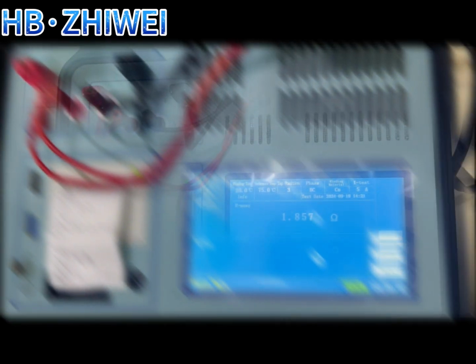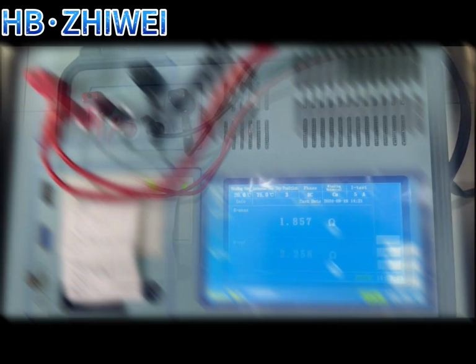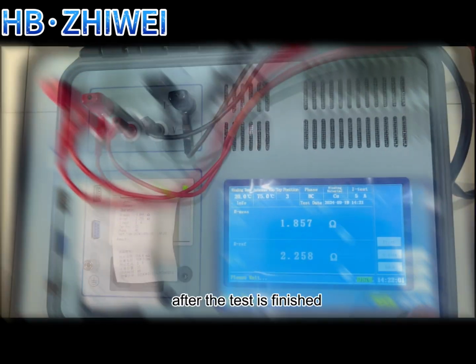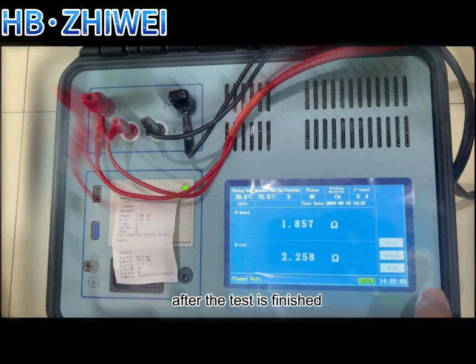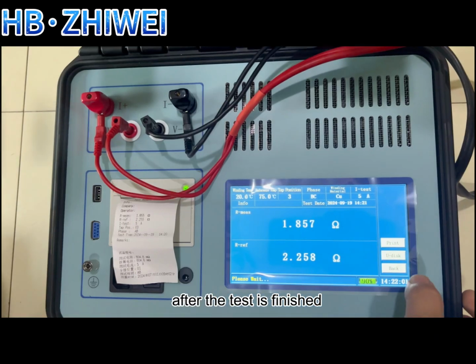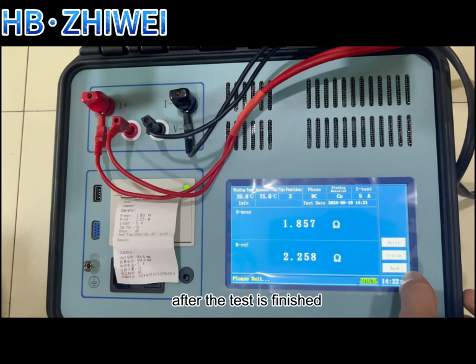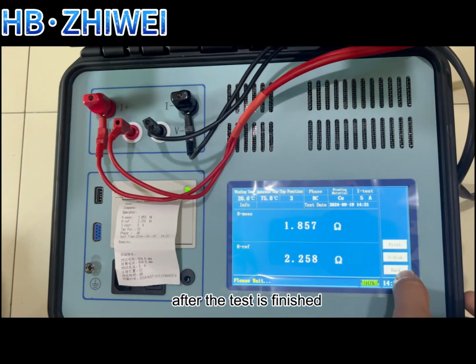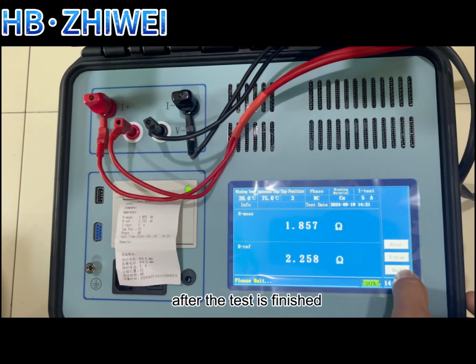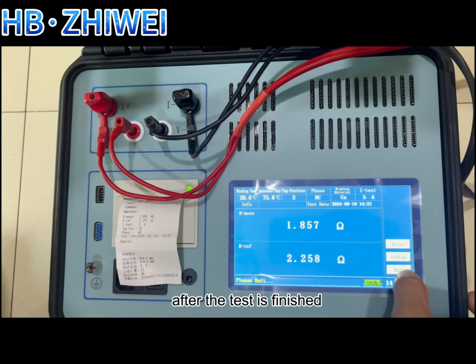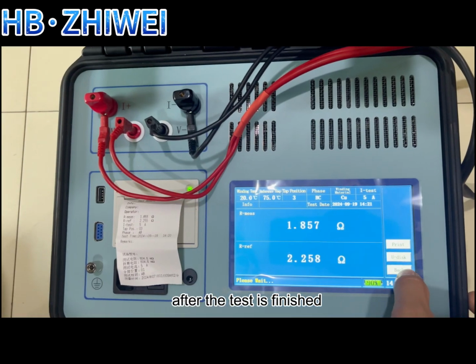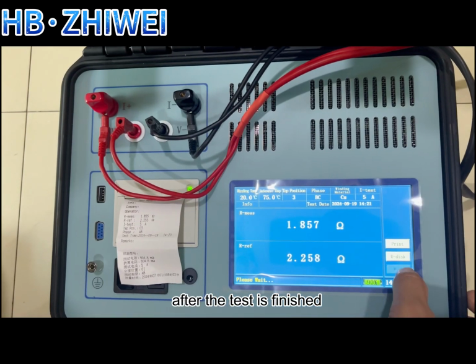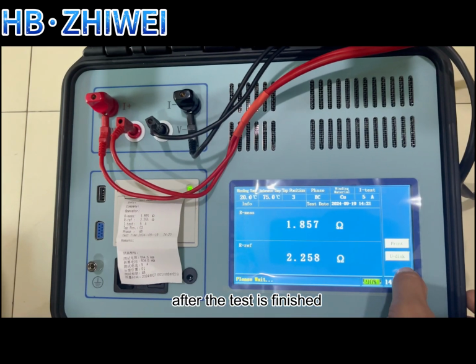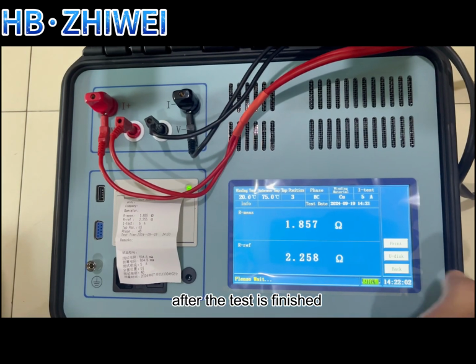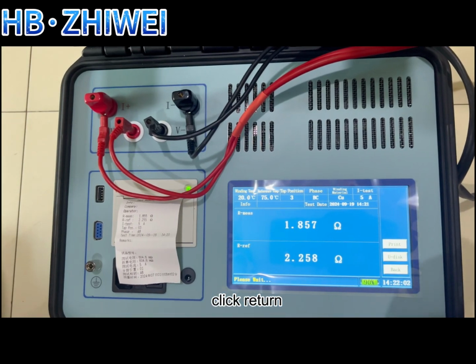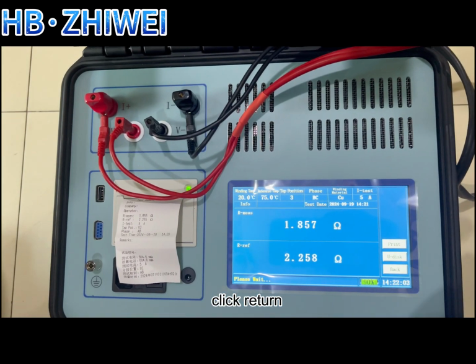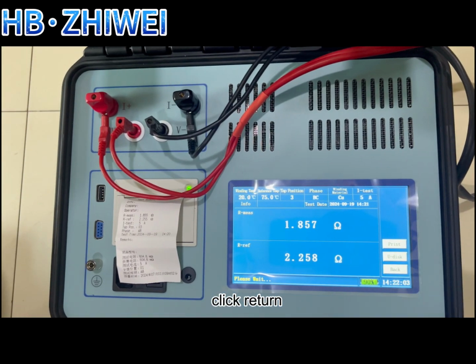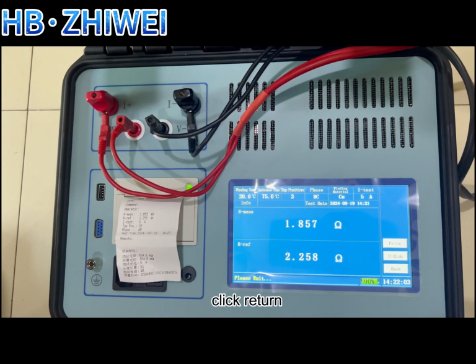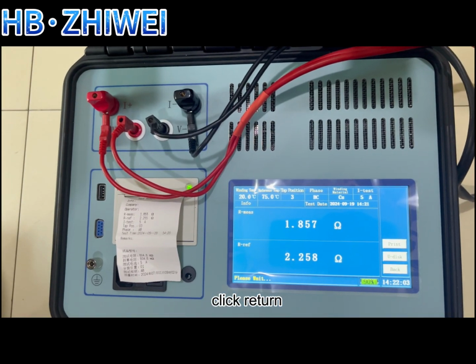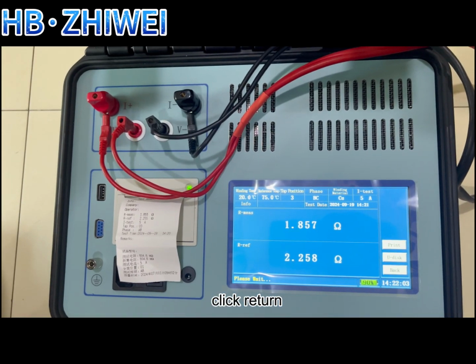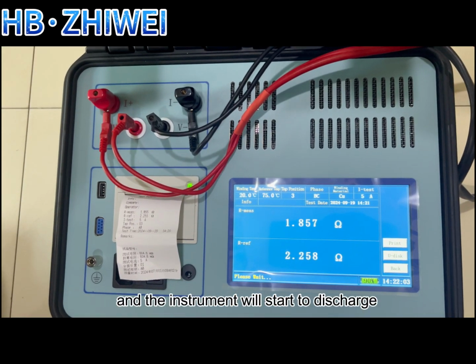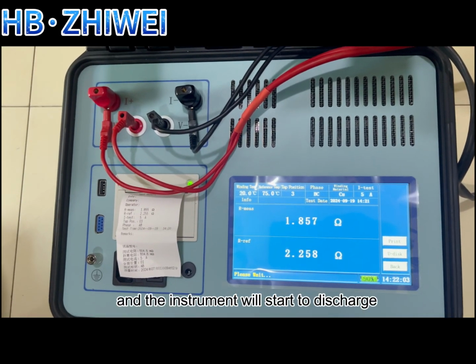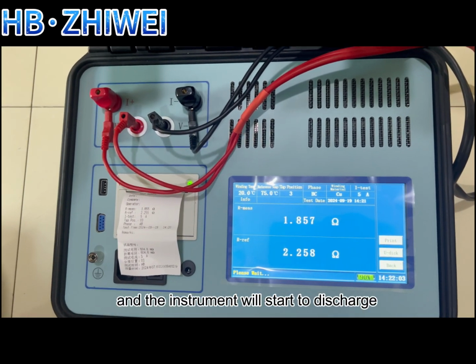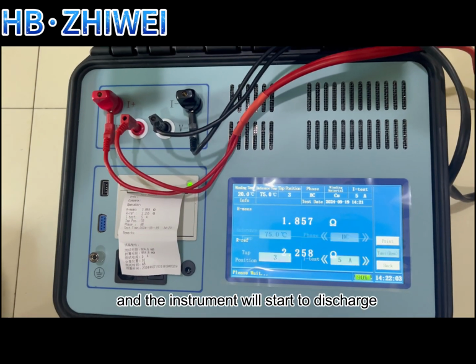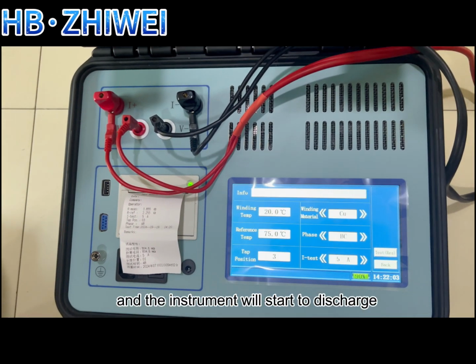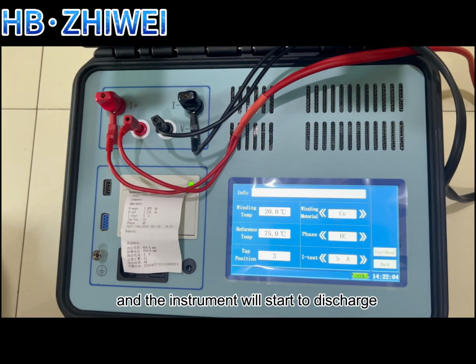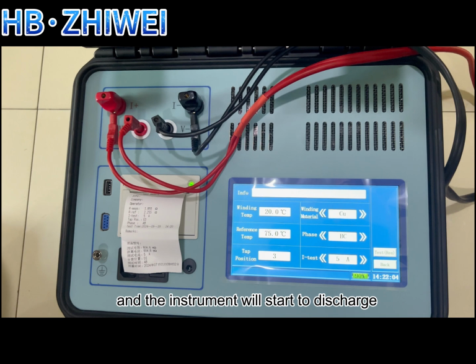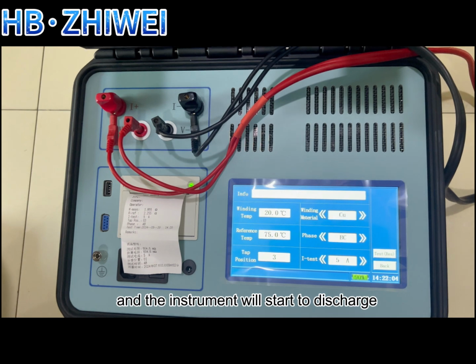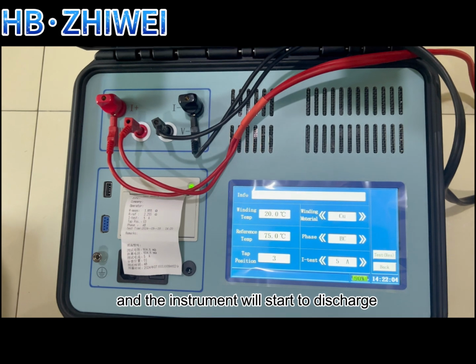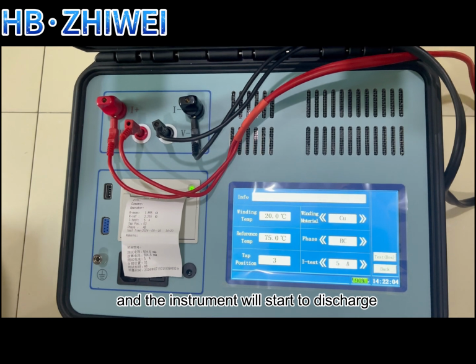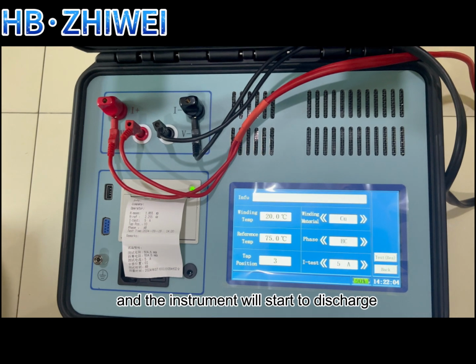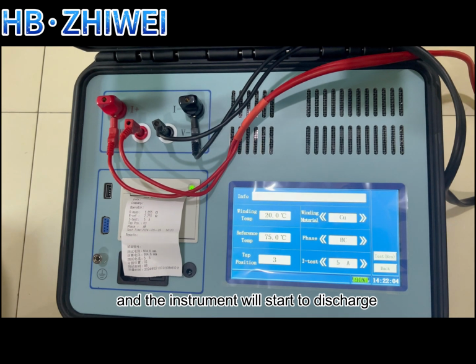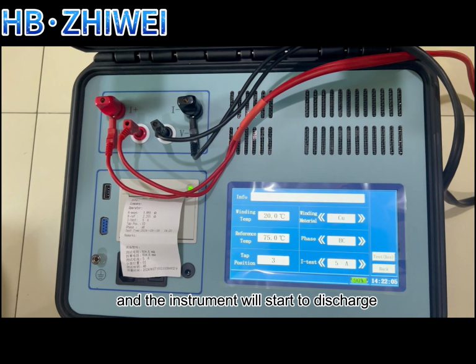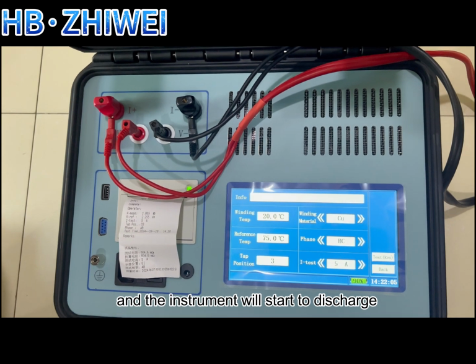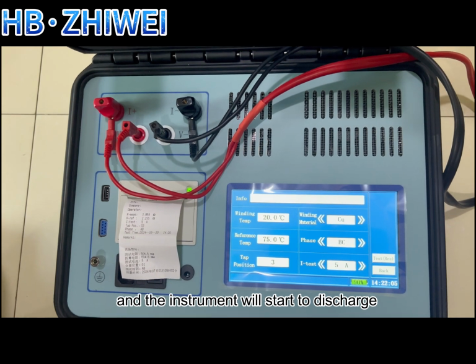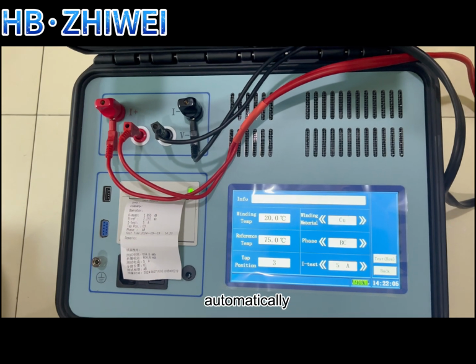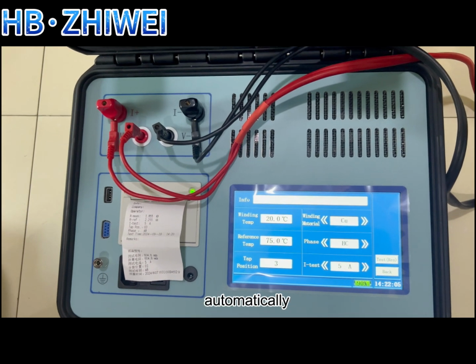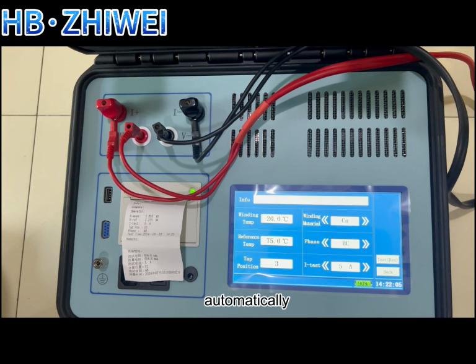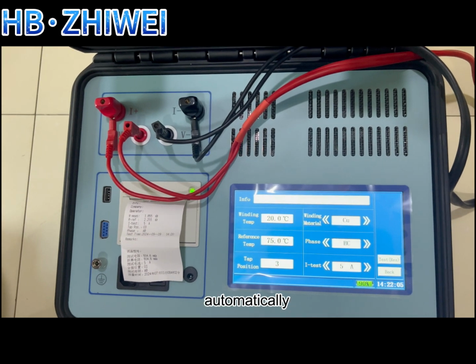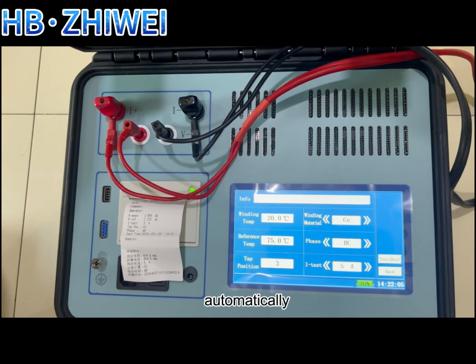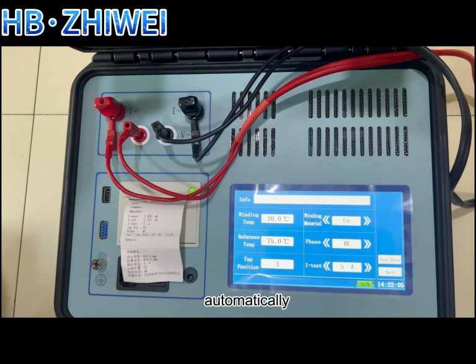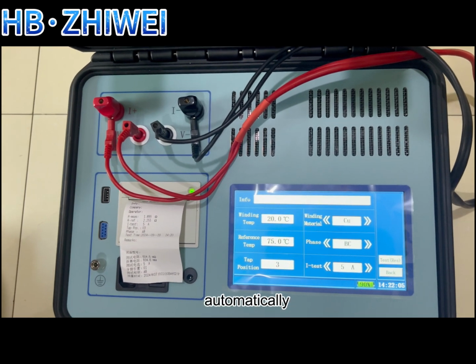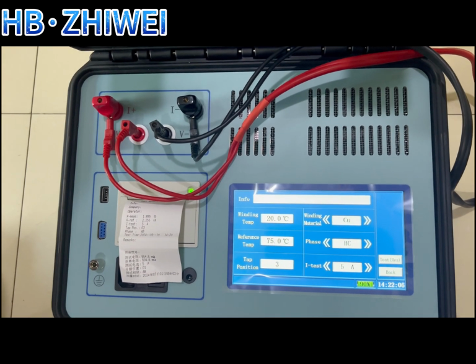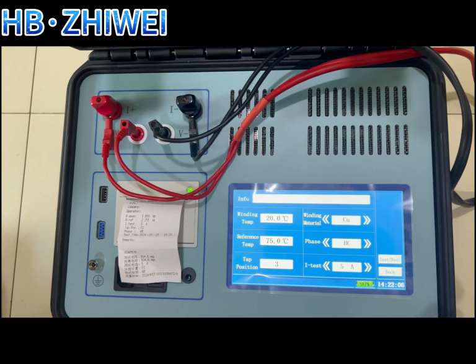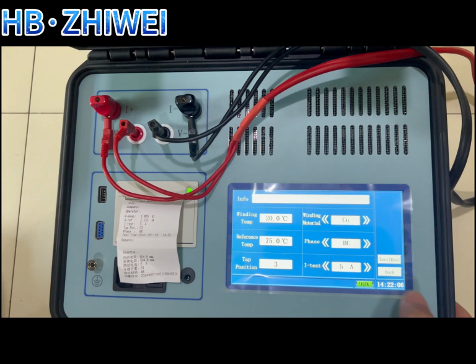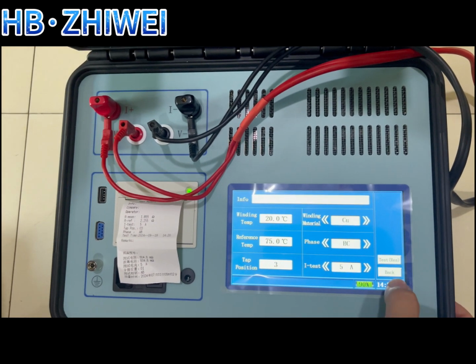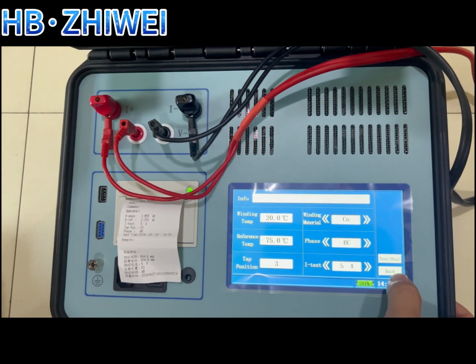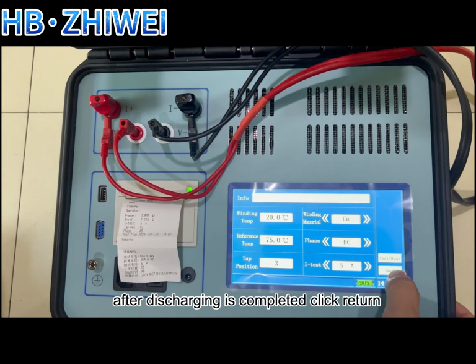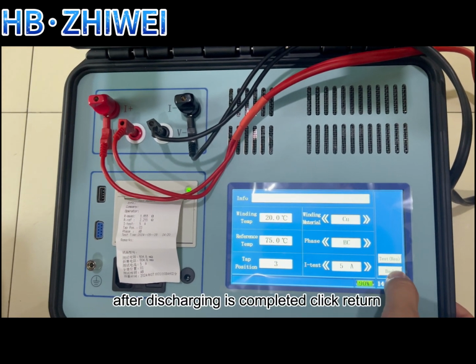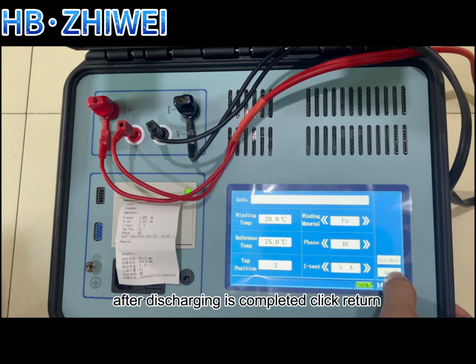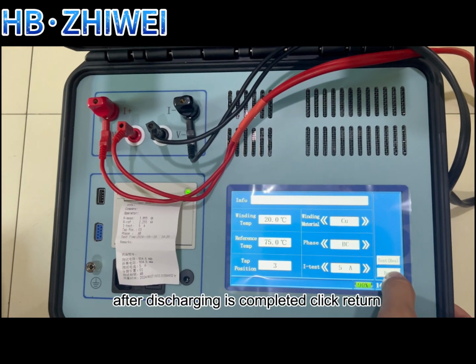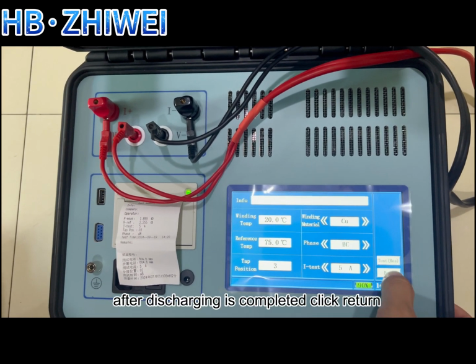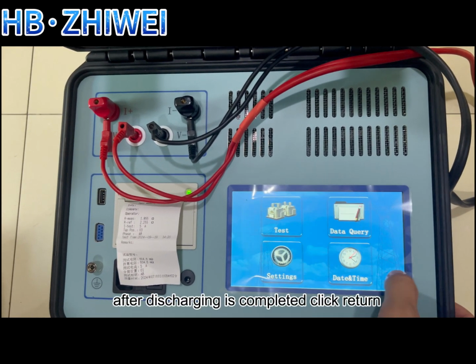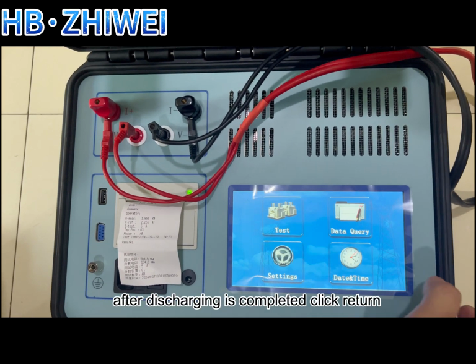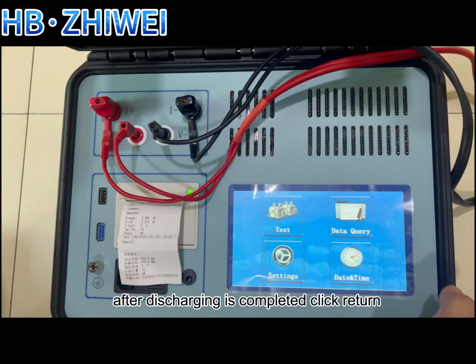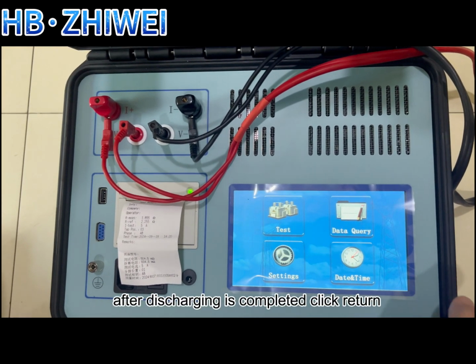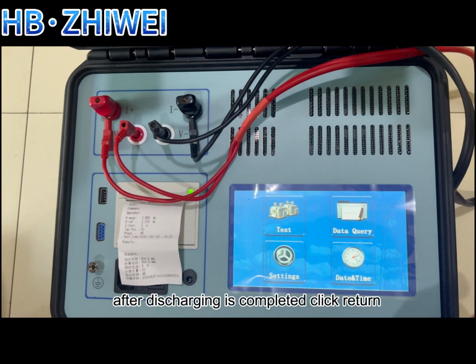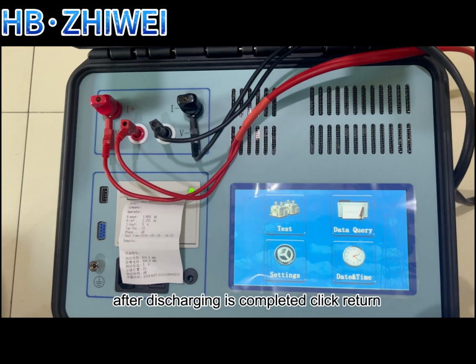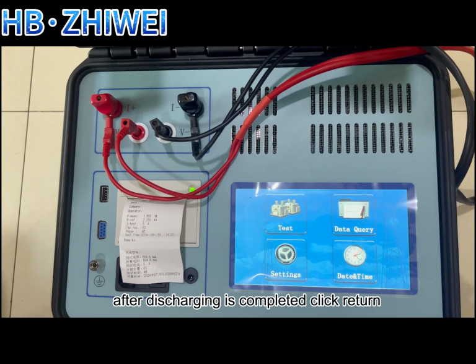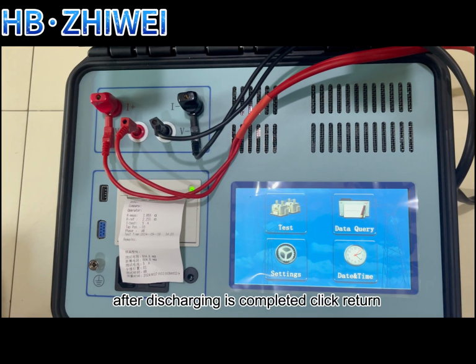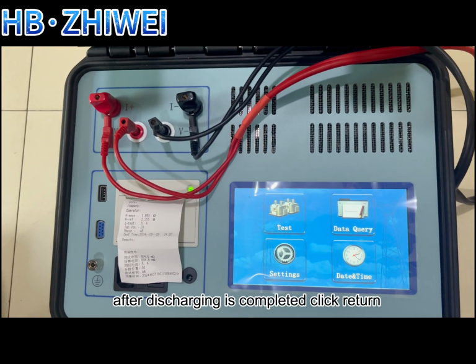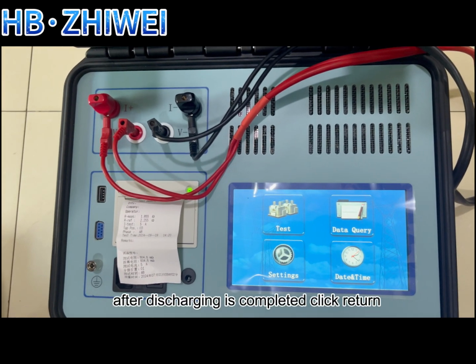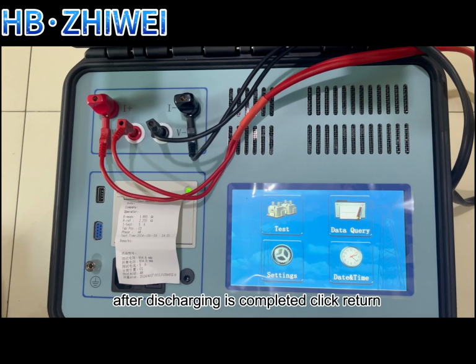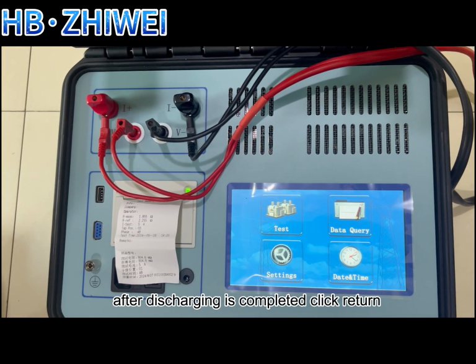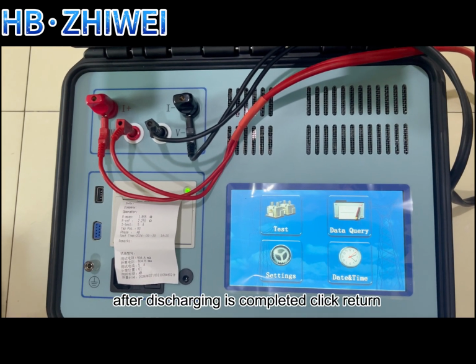After the test is finished, click return and the instrument will start to discharge automatically. After discharging is completed, click return.